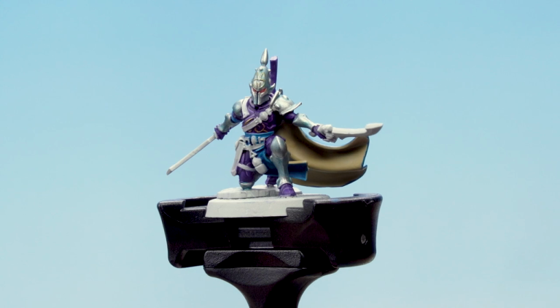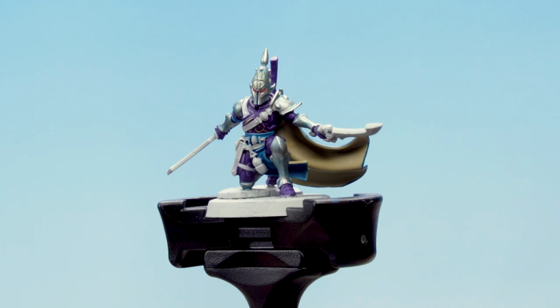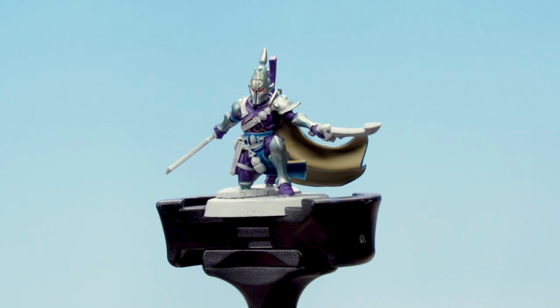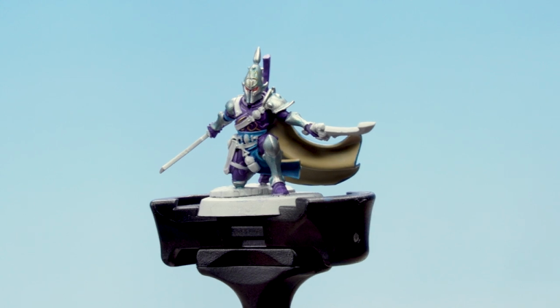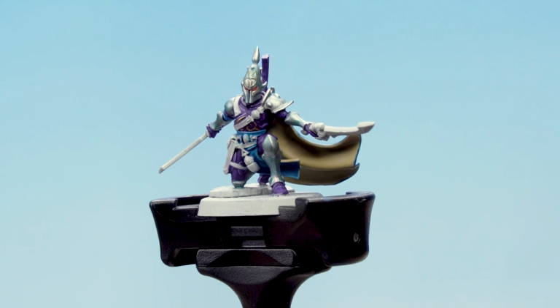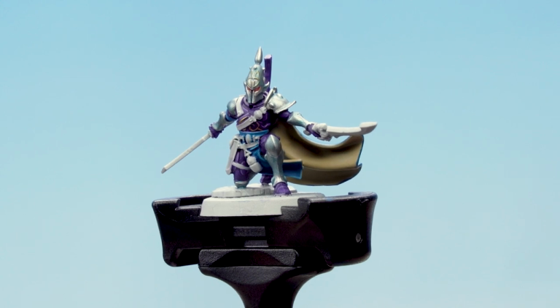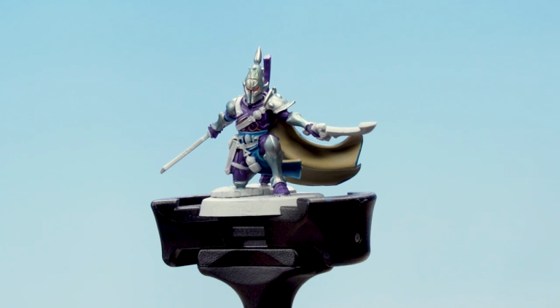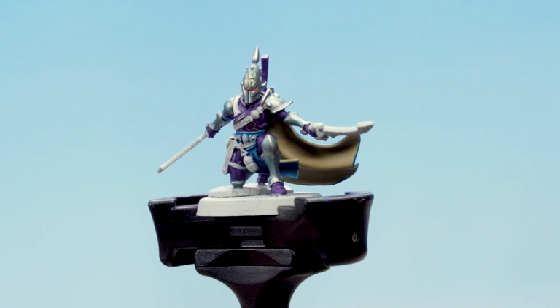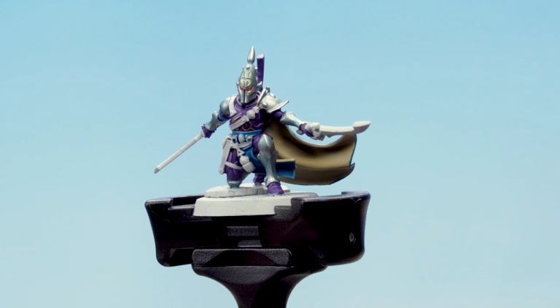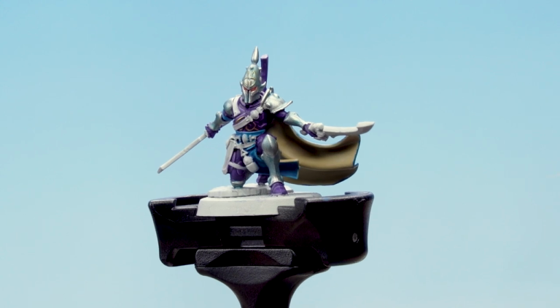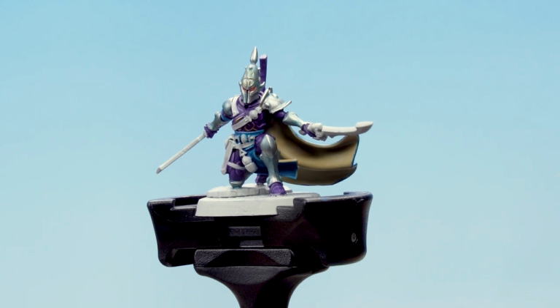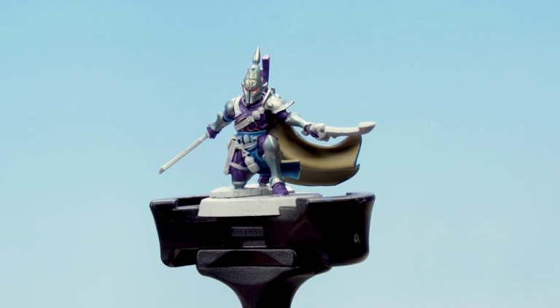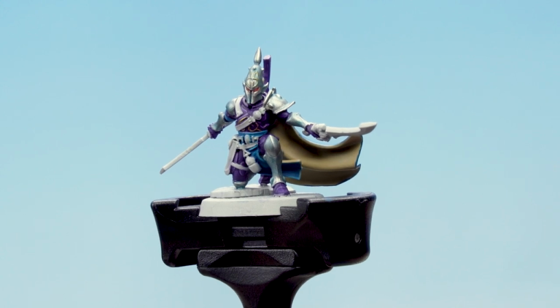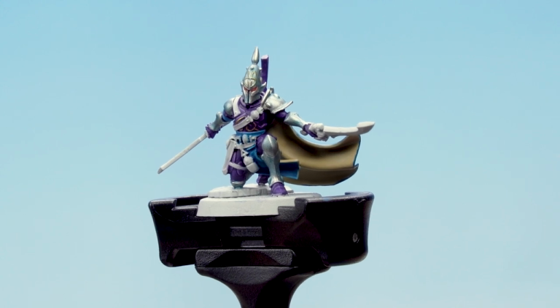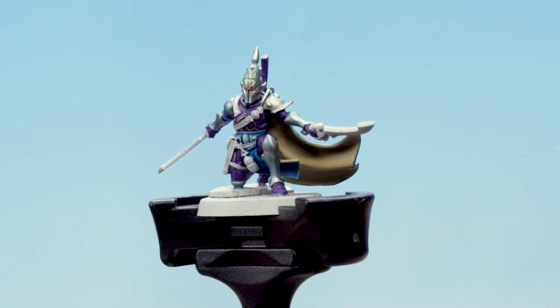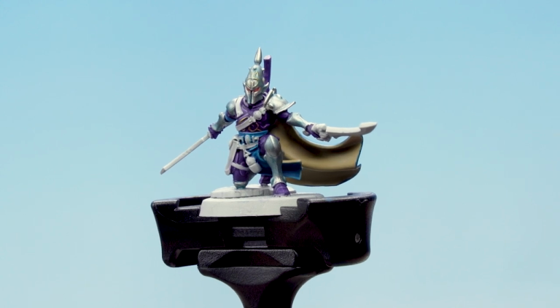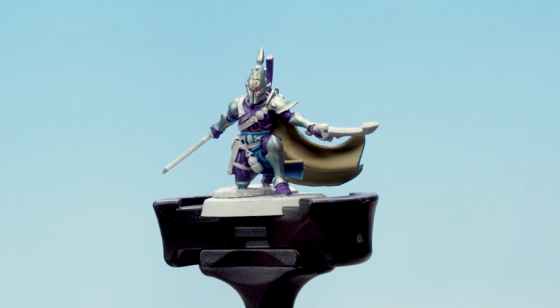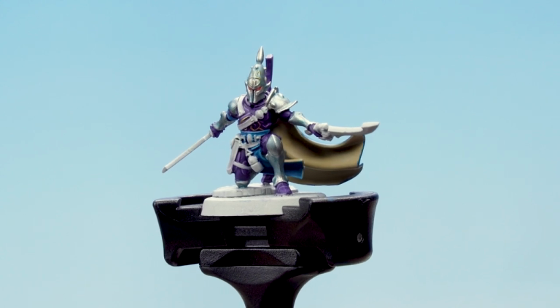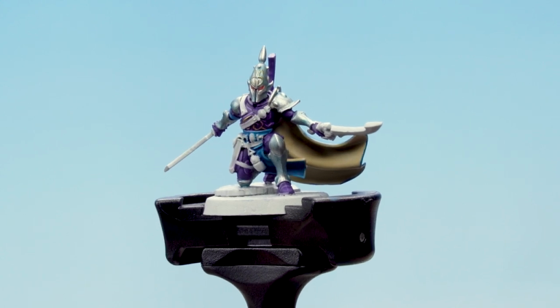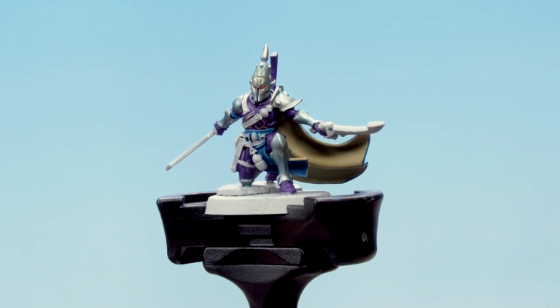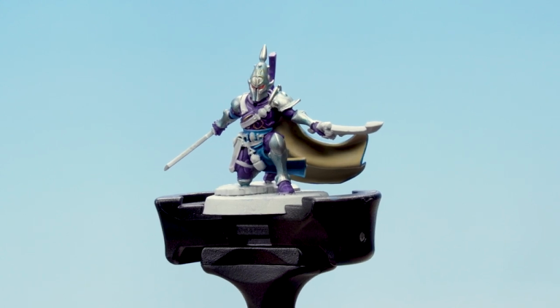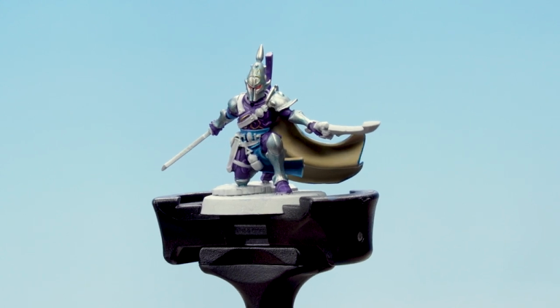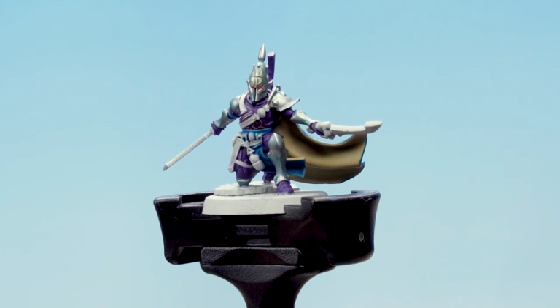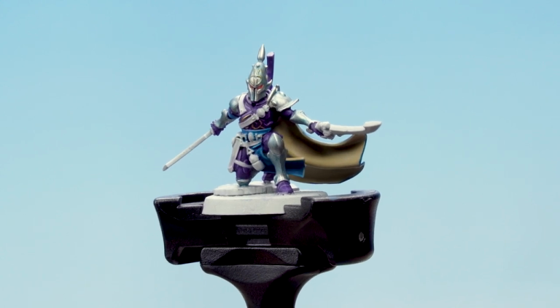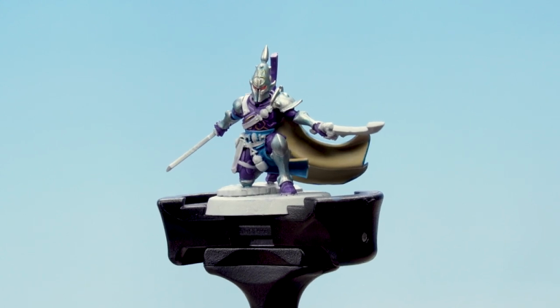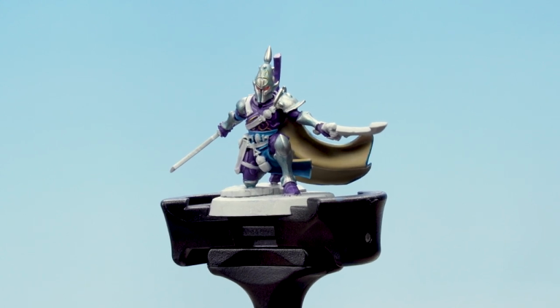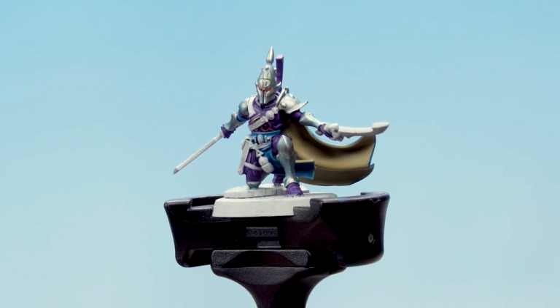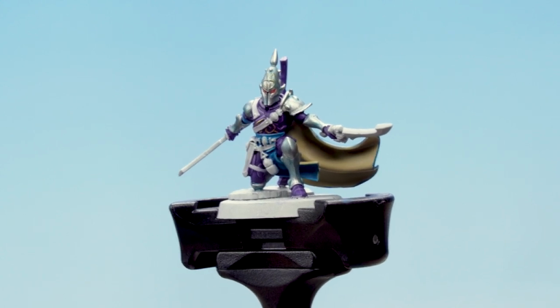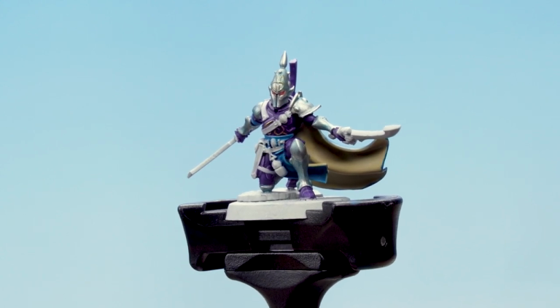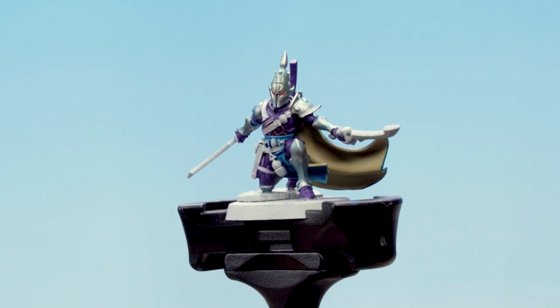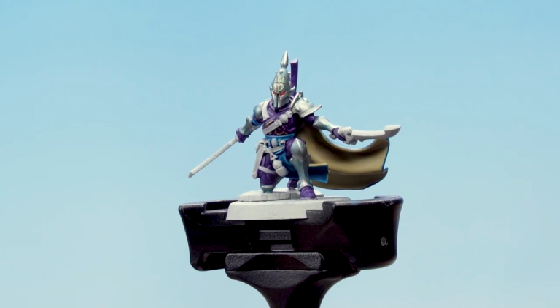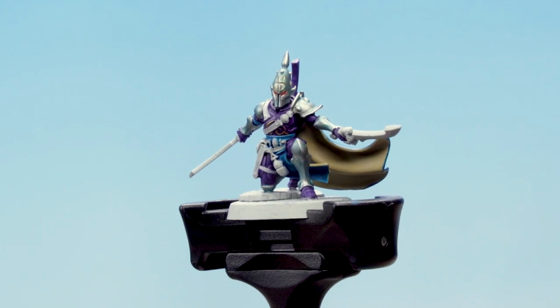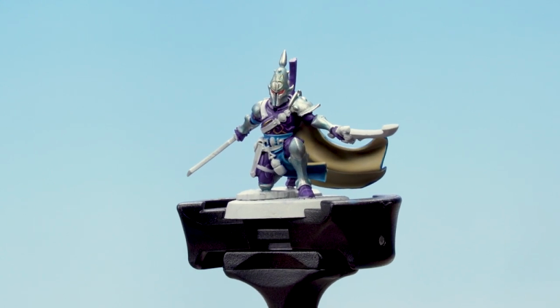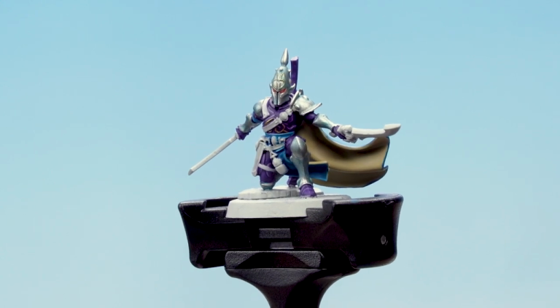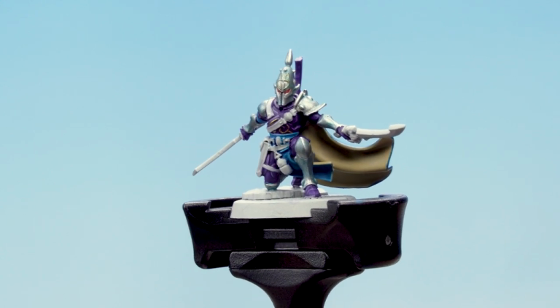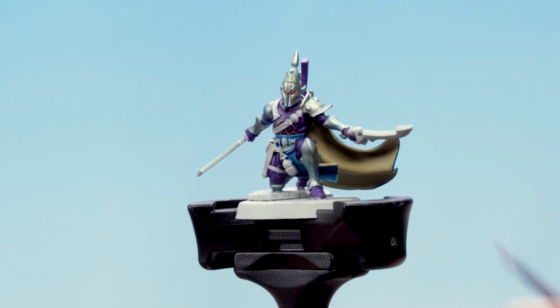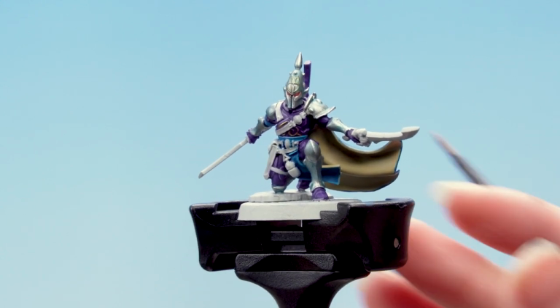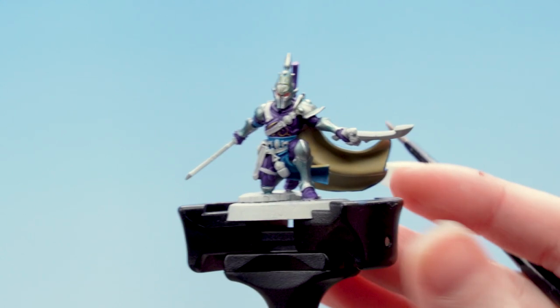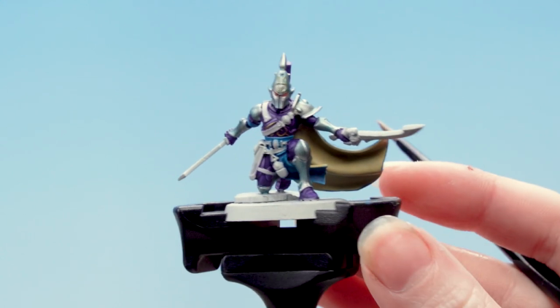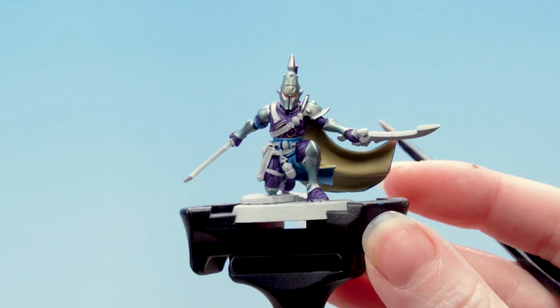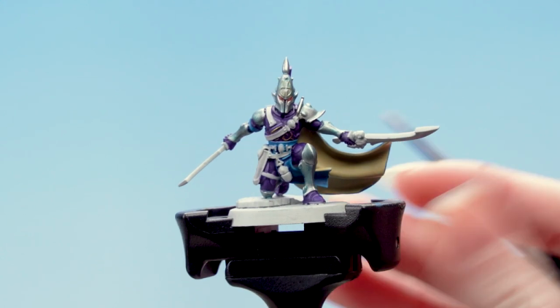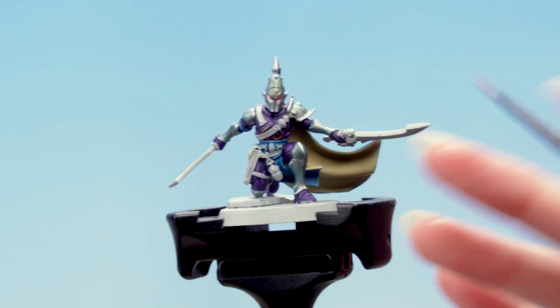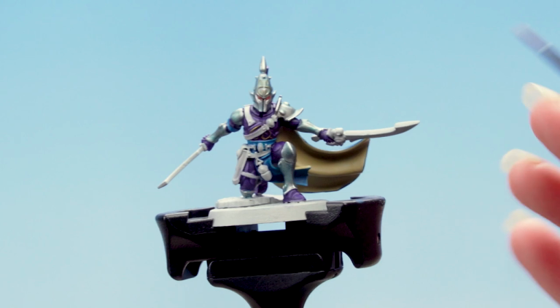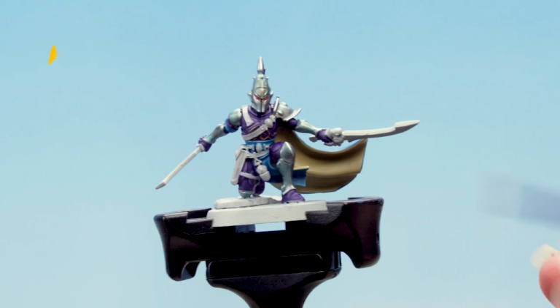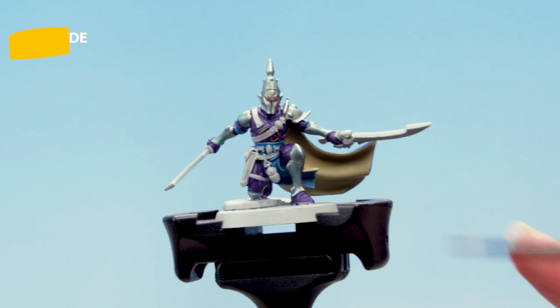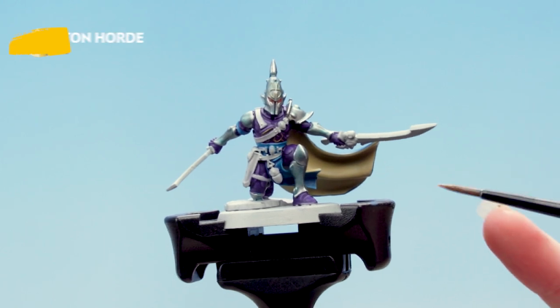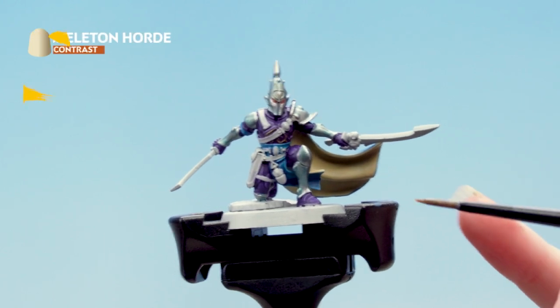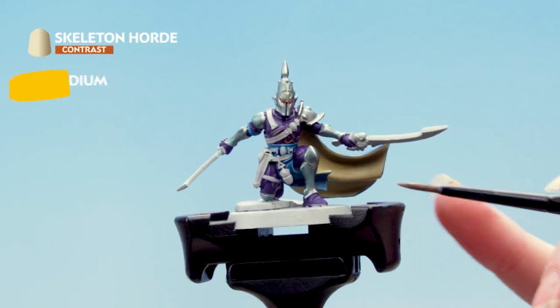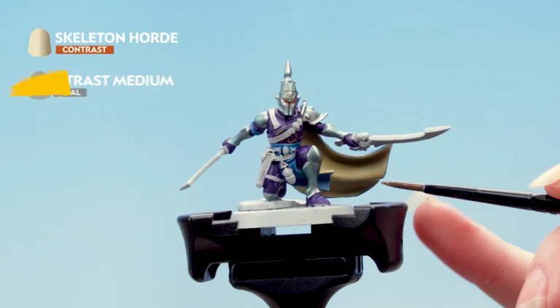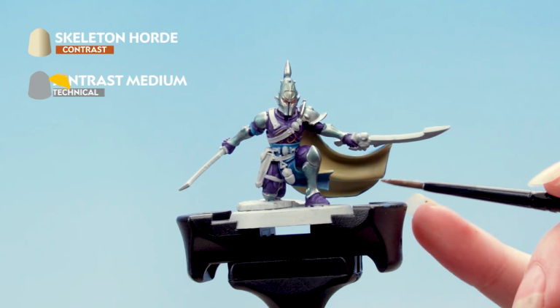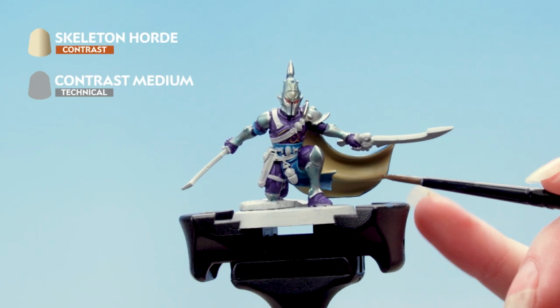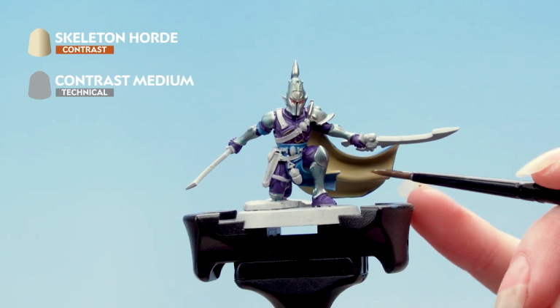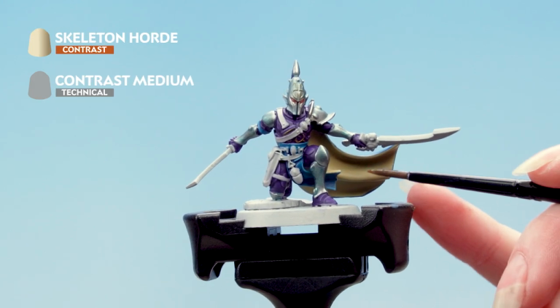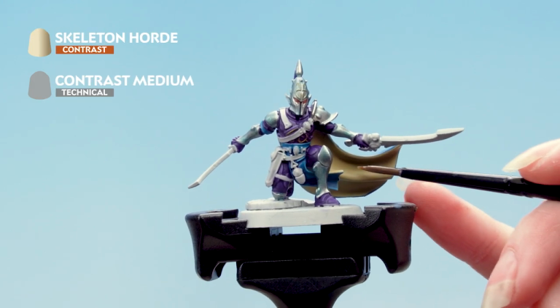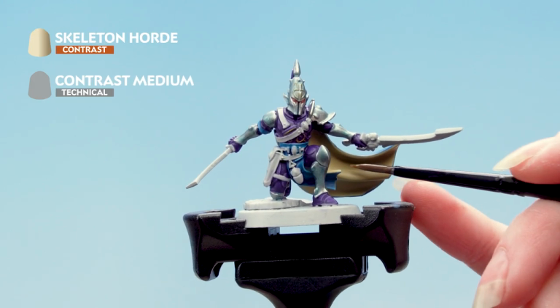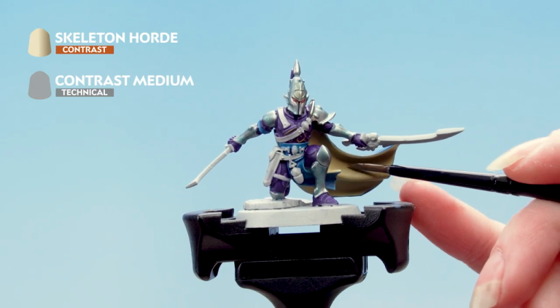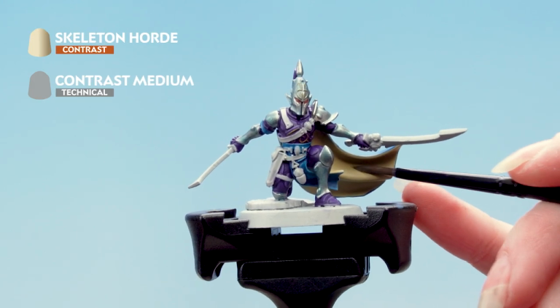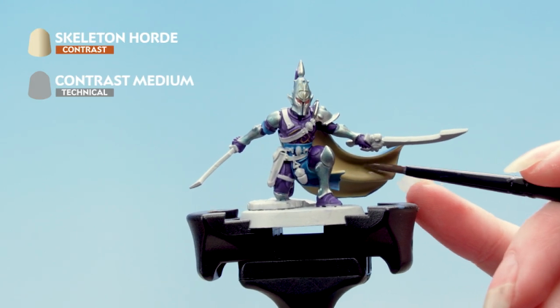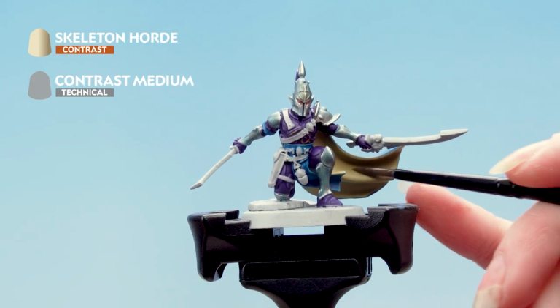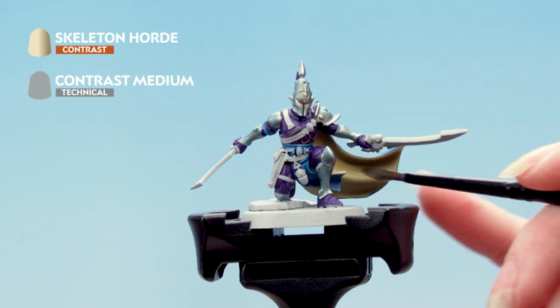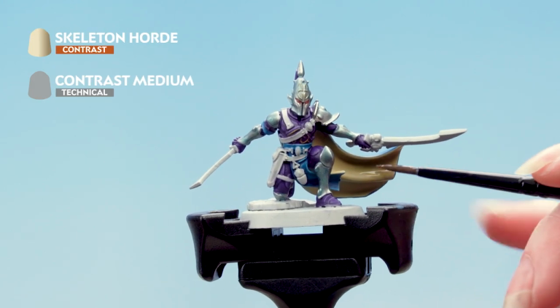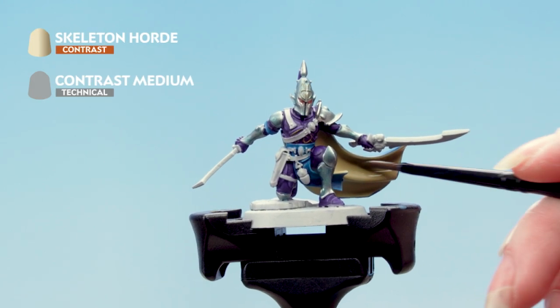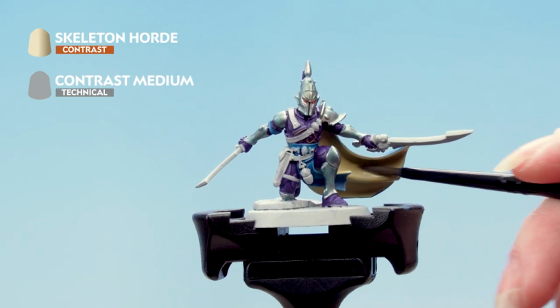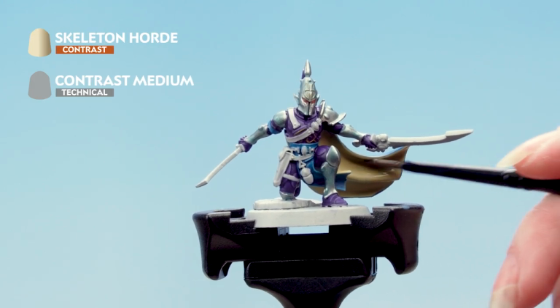With the base coat done we're now going to apply Skeleton Horde thinned down with Contrast Medium. For this I've used three parts Contrast Medium to one part Skeleton Horde.